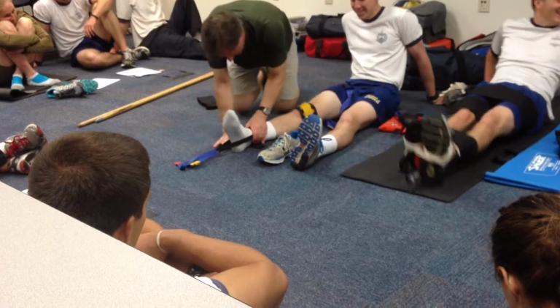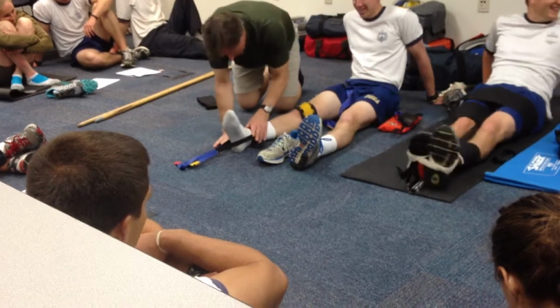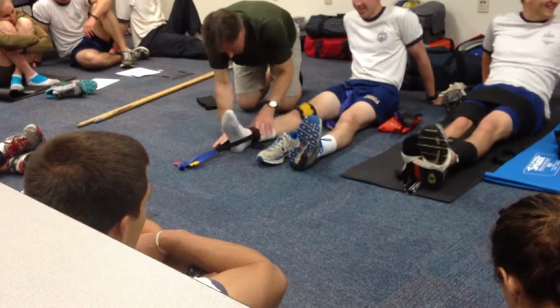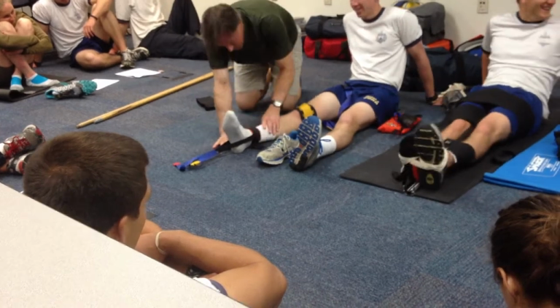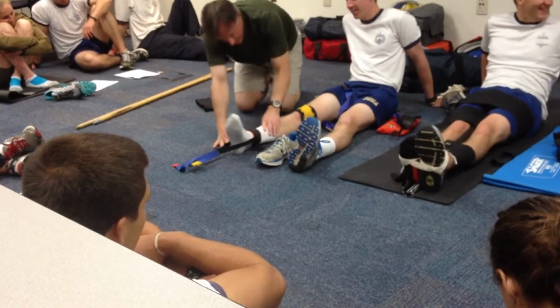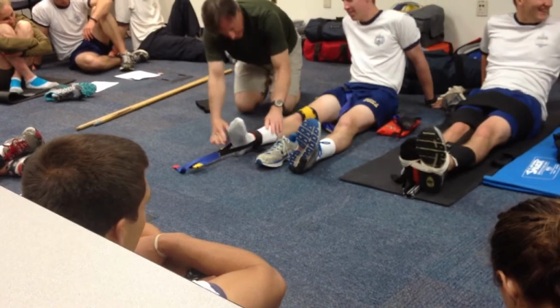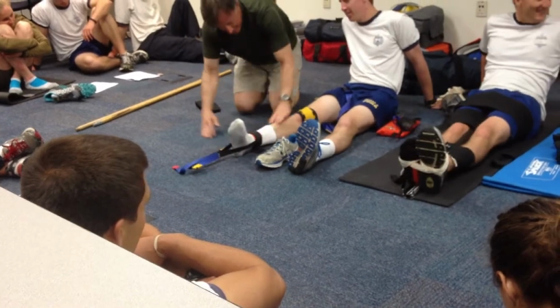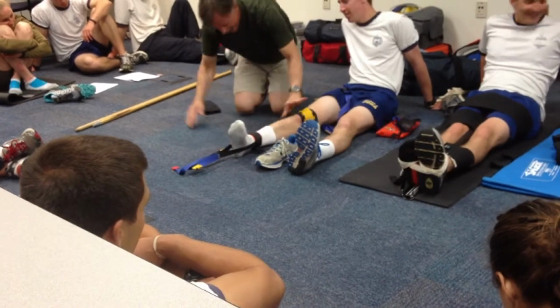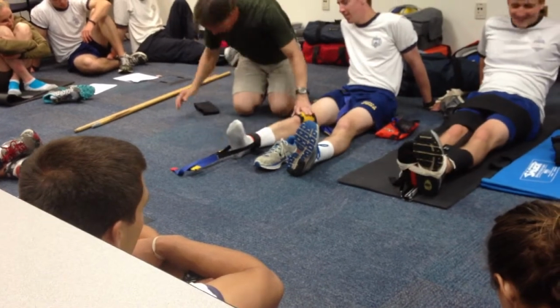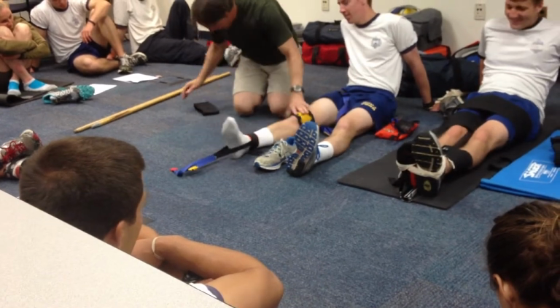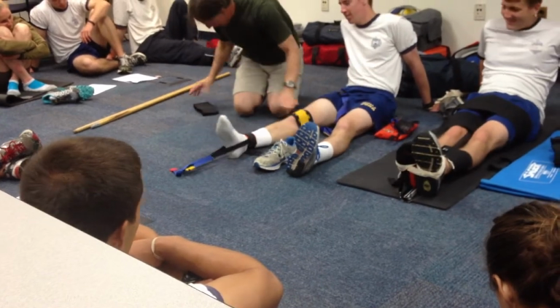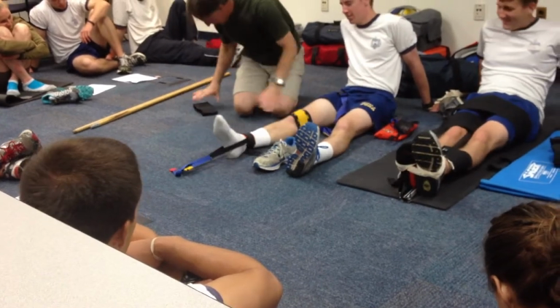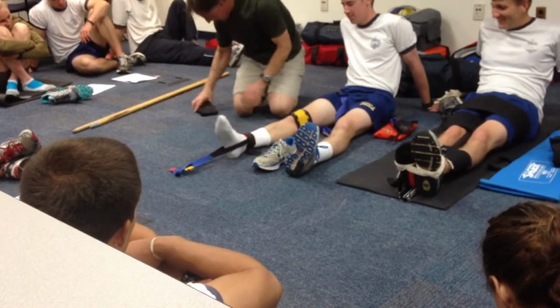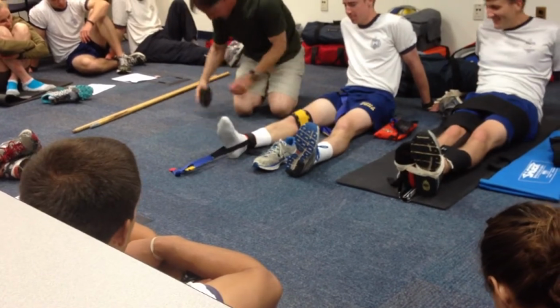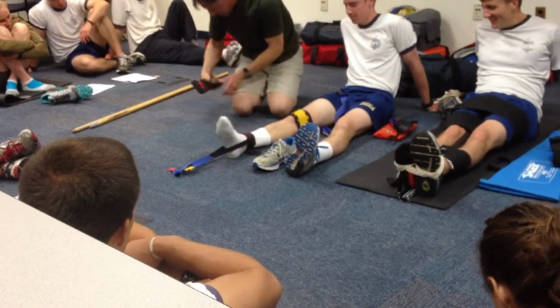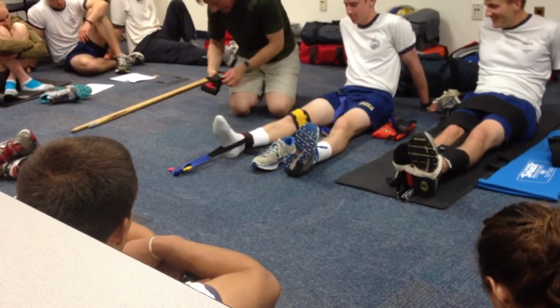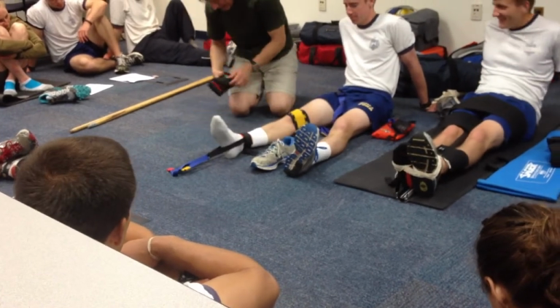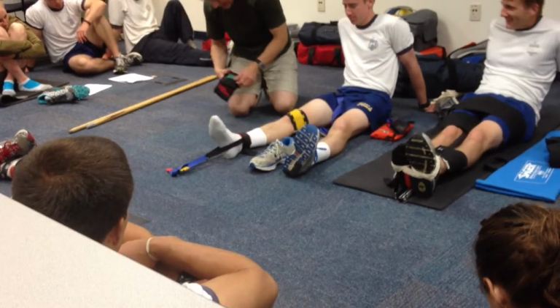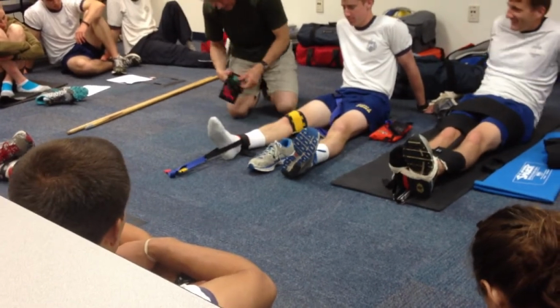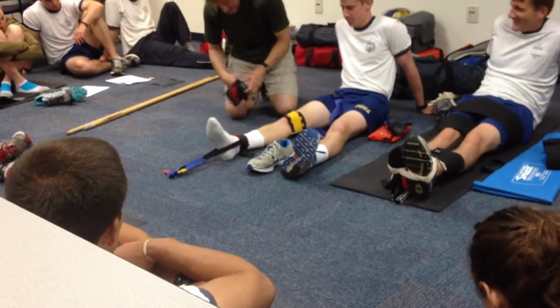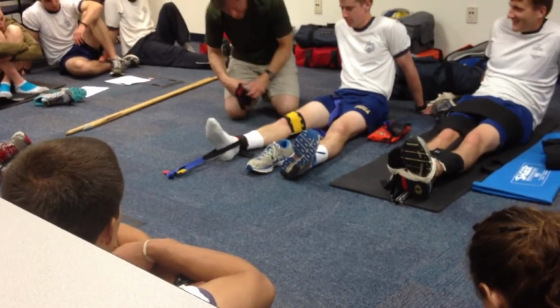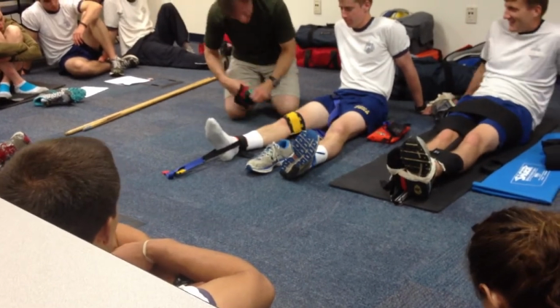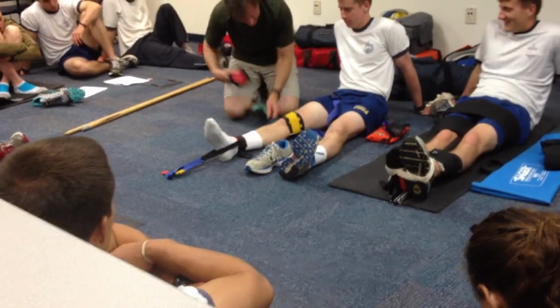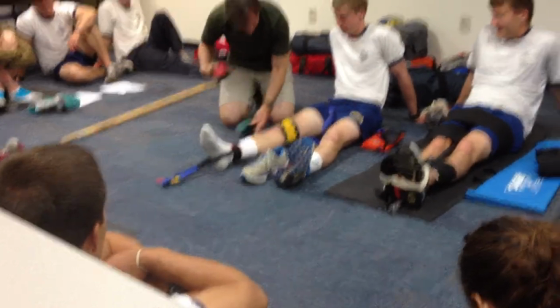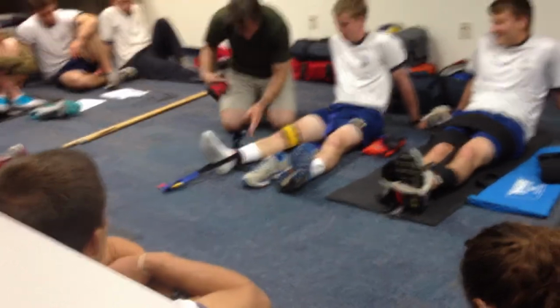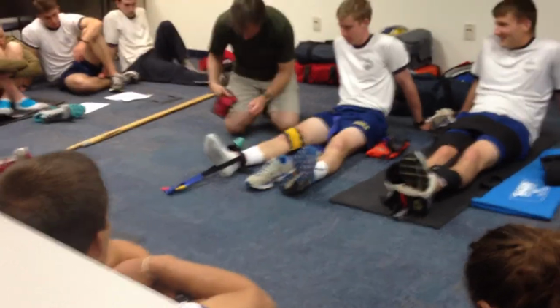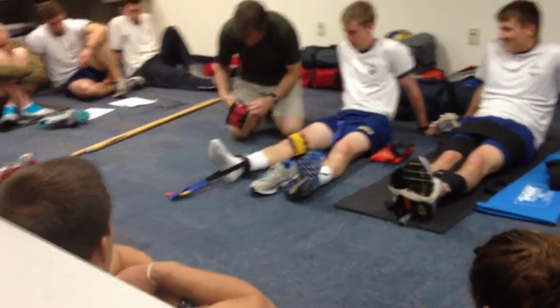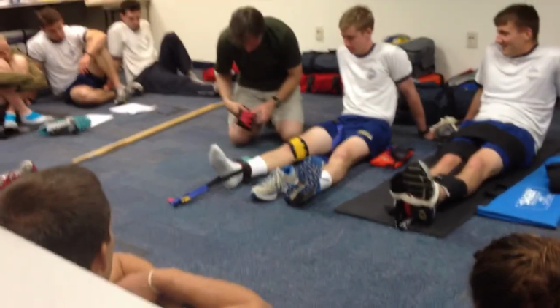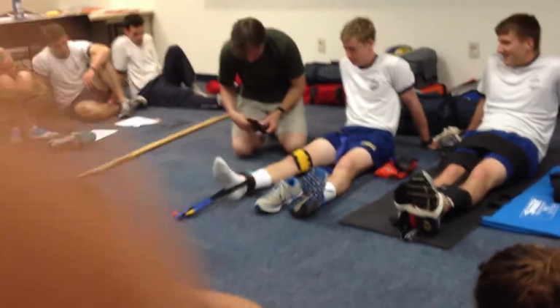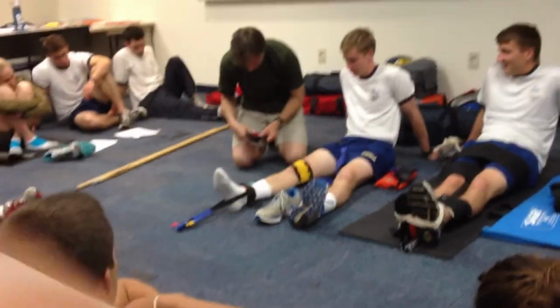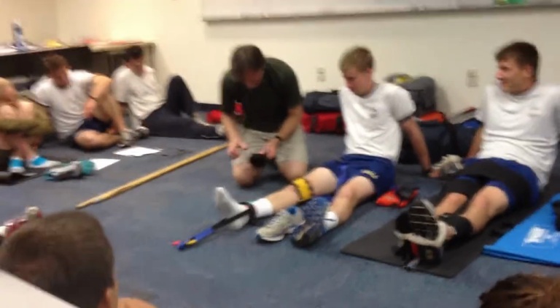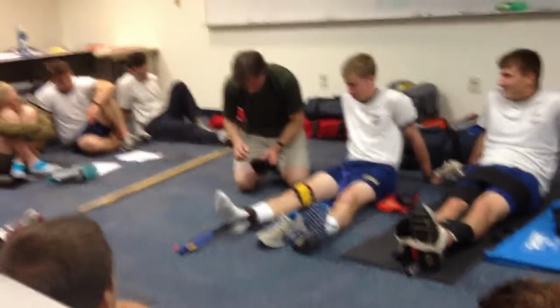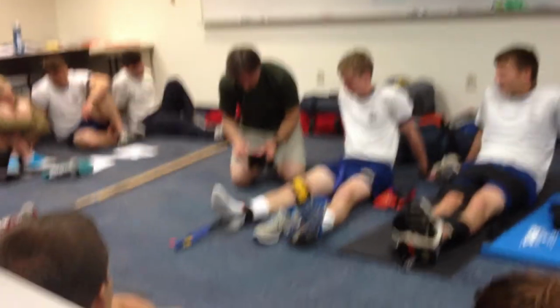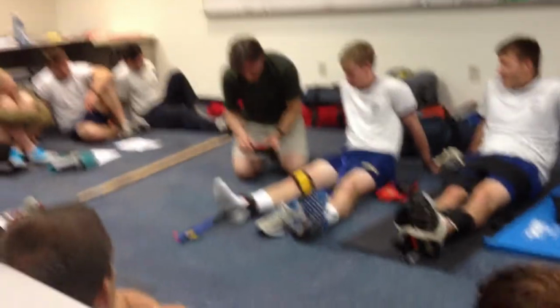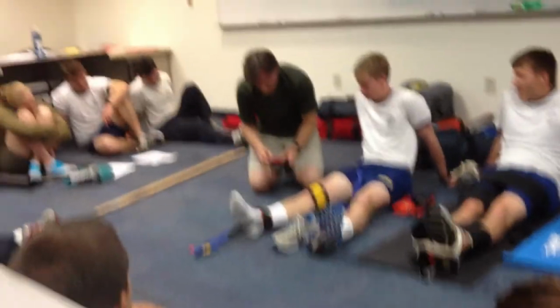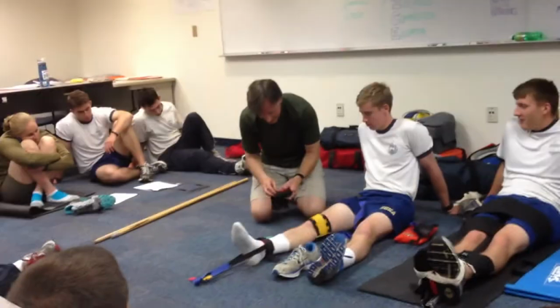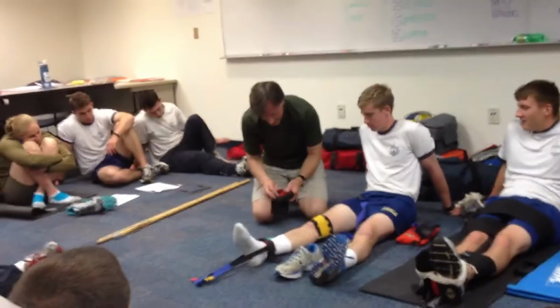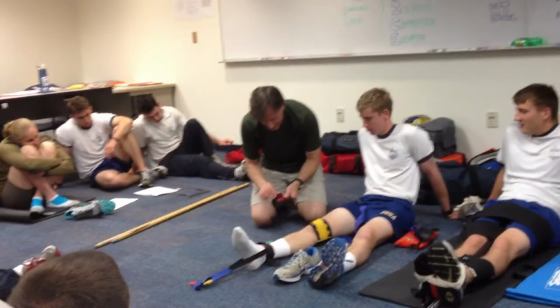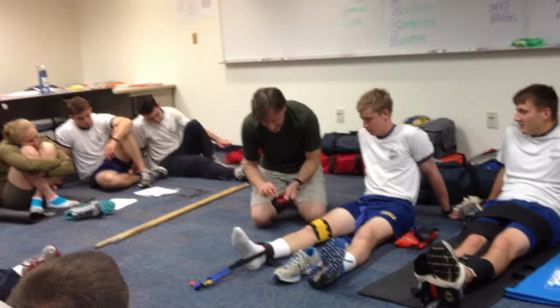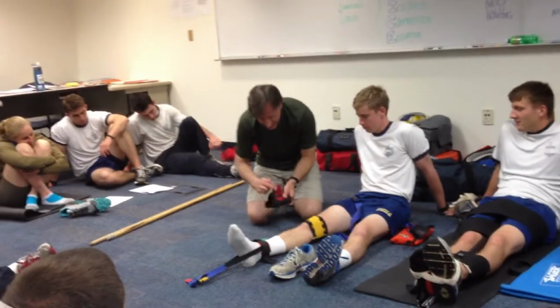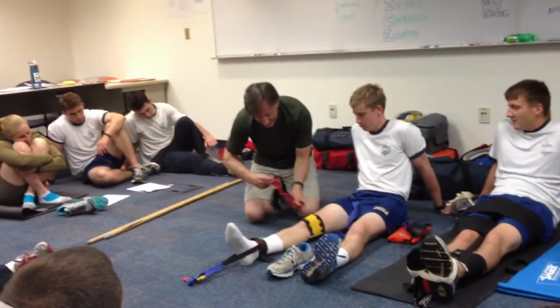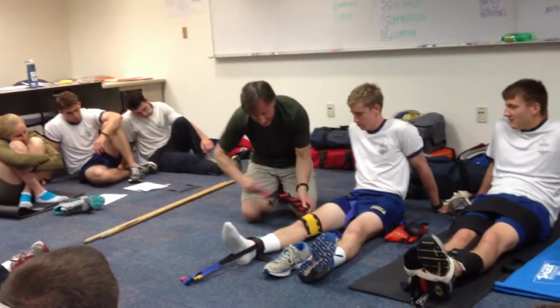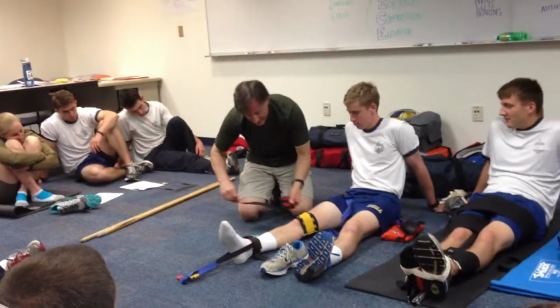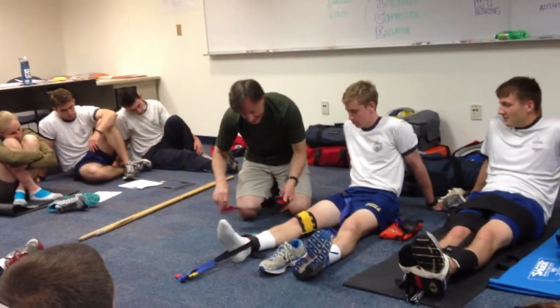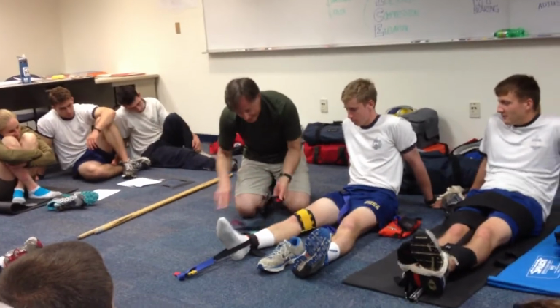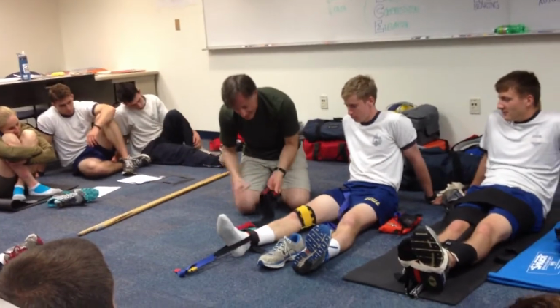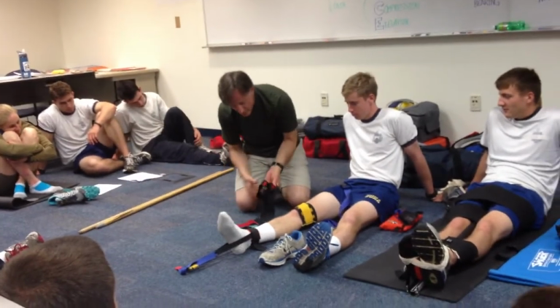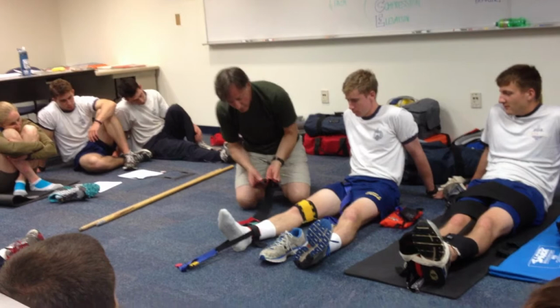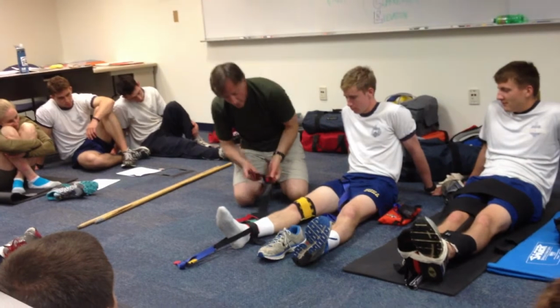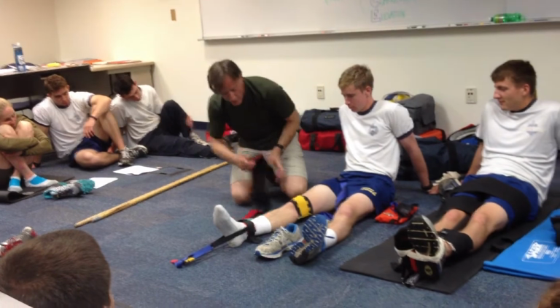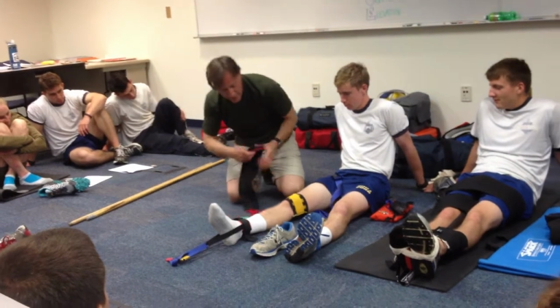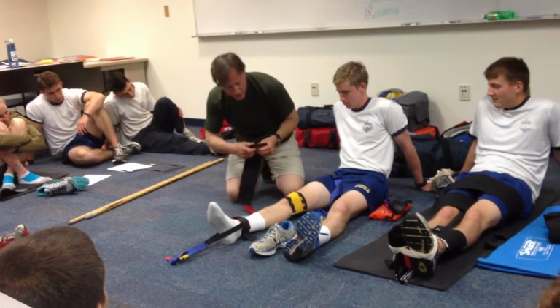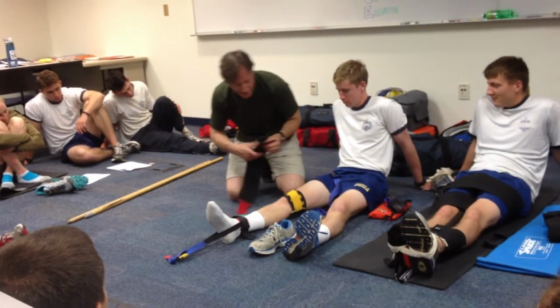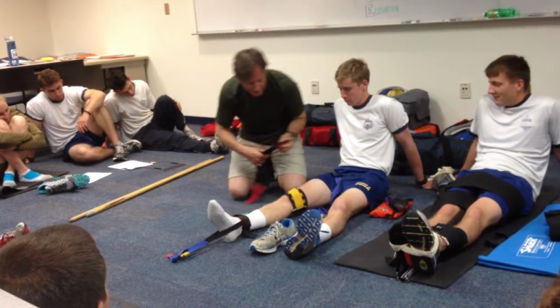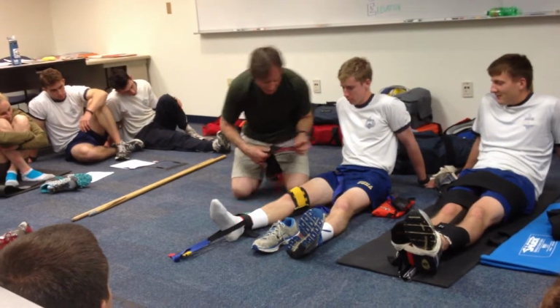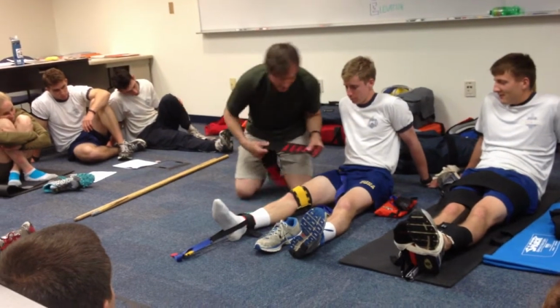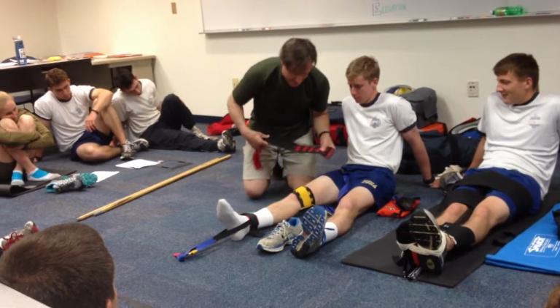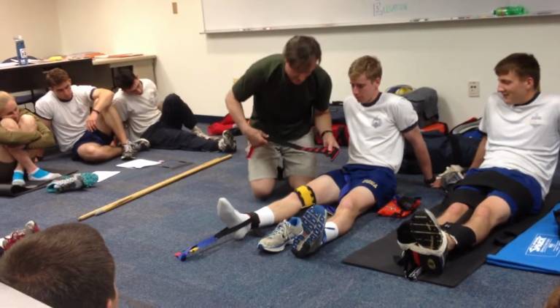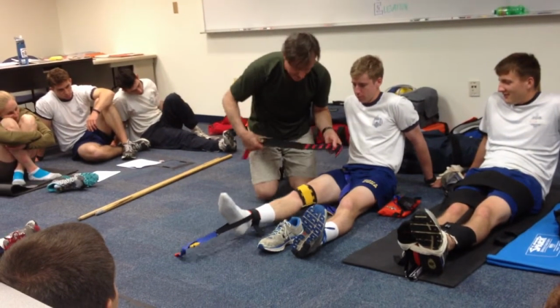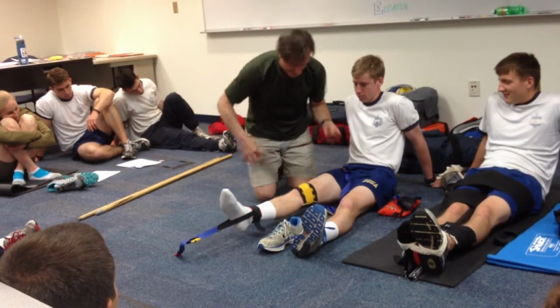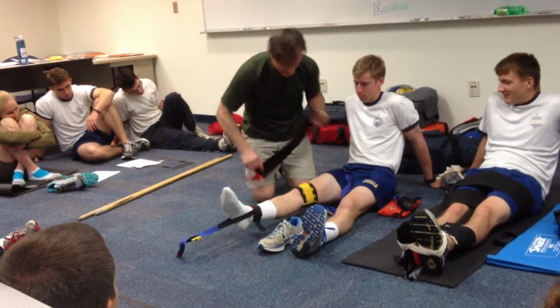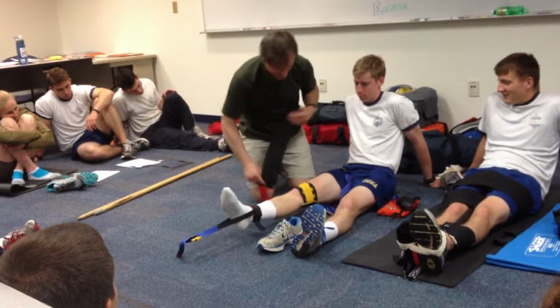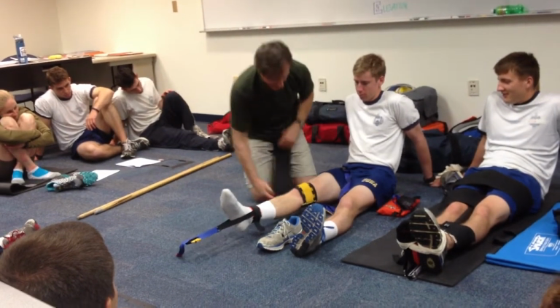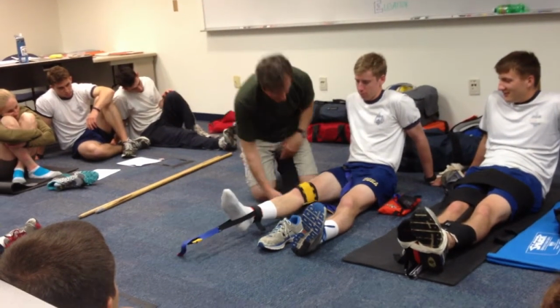We've got that on. We've got the pads. And again, at the end, we always check our CSMs again.